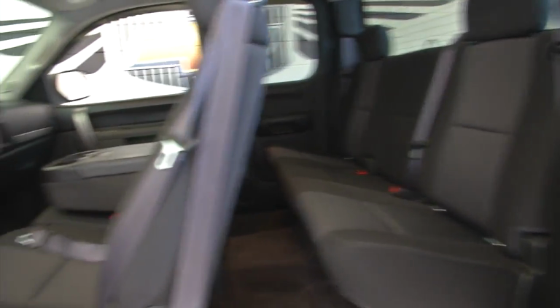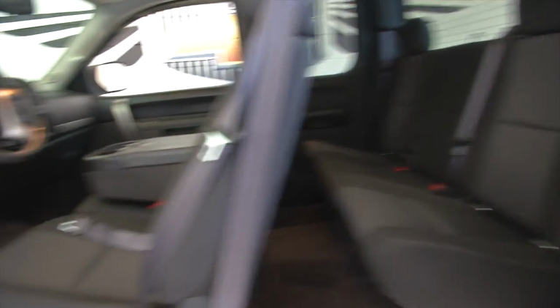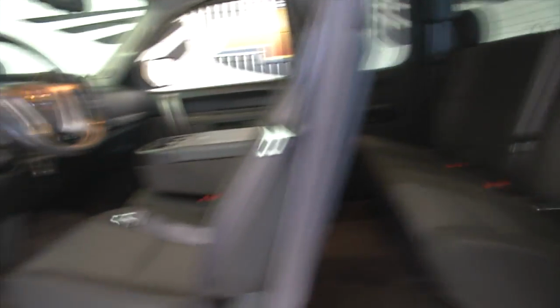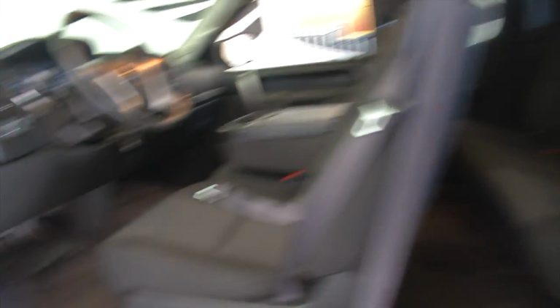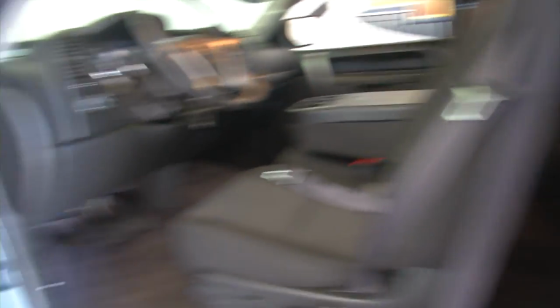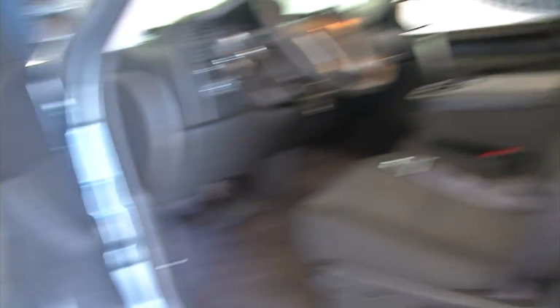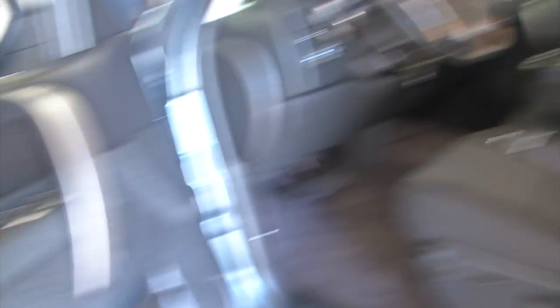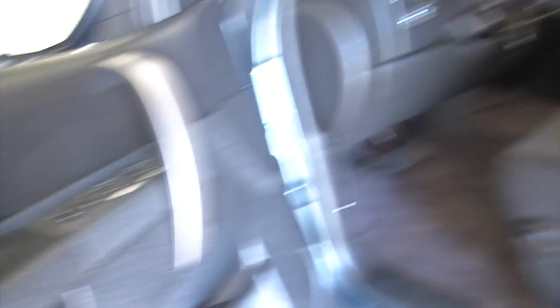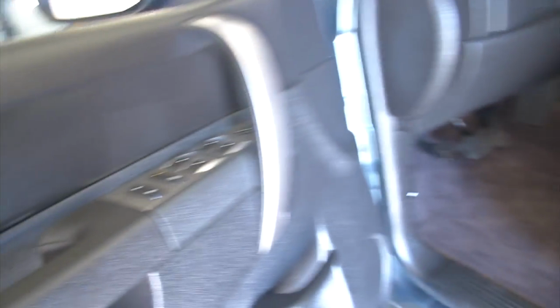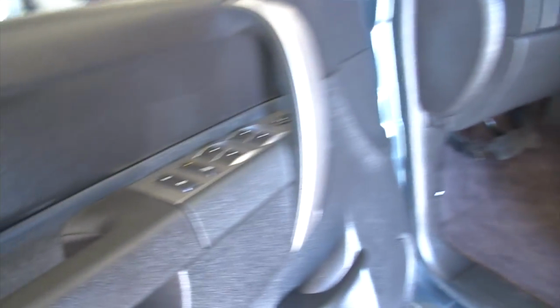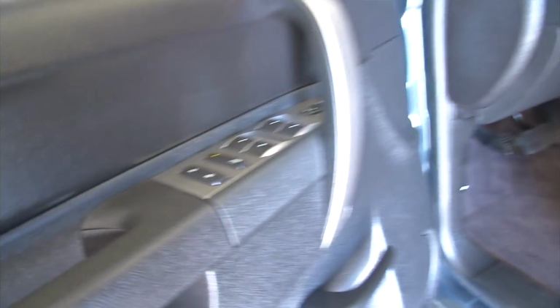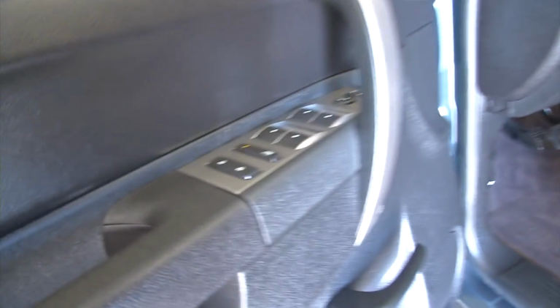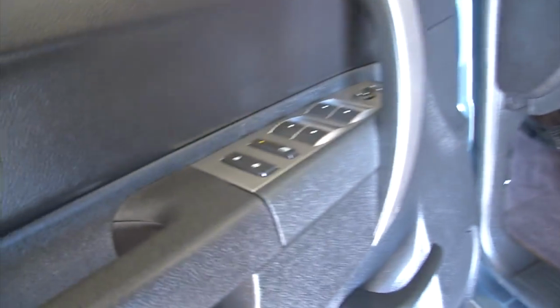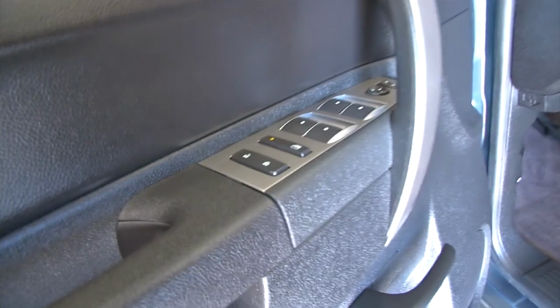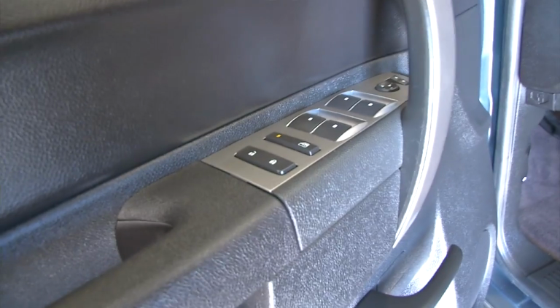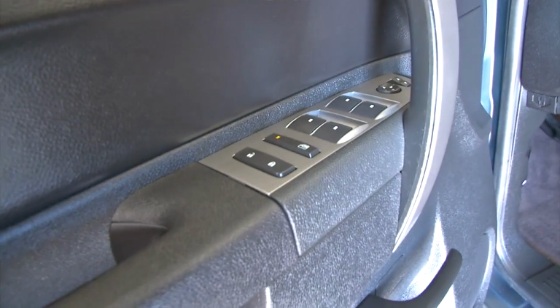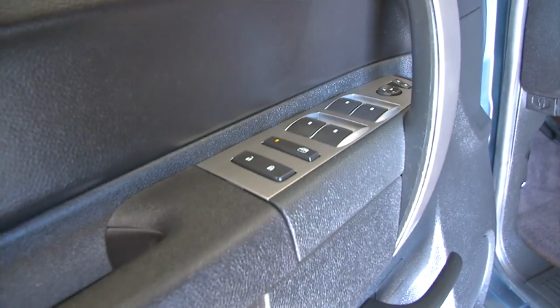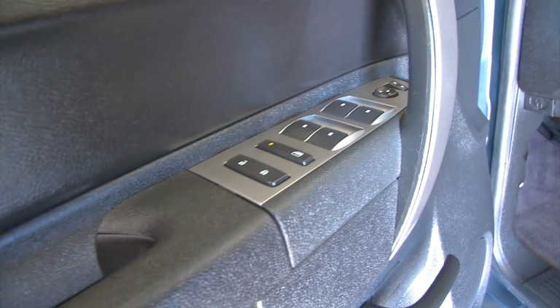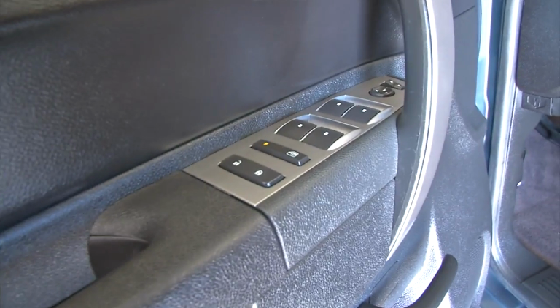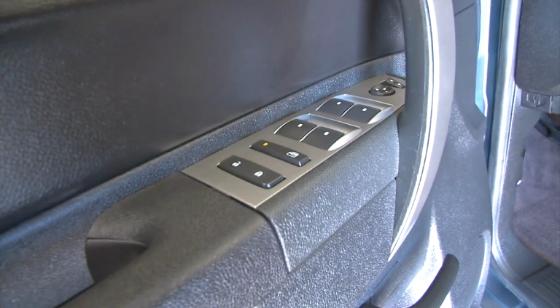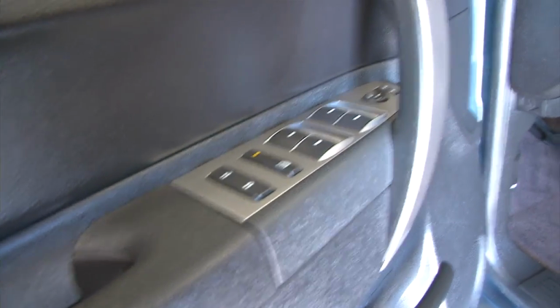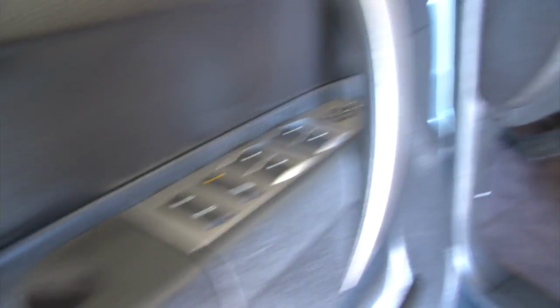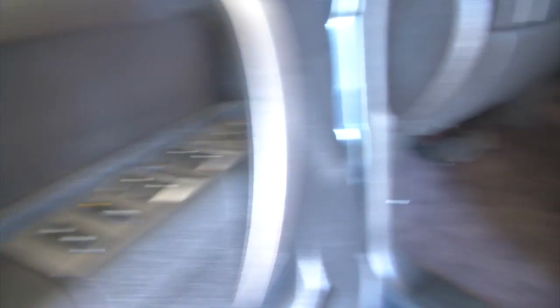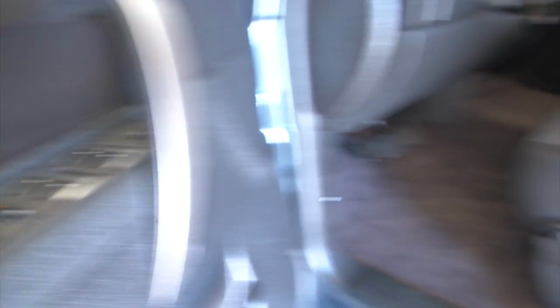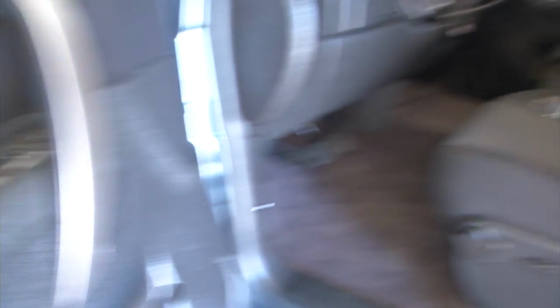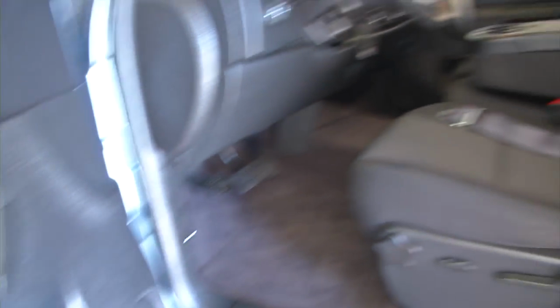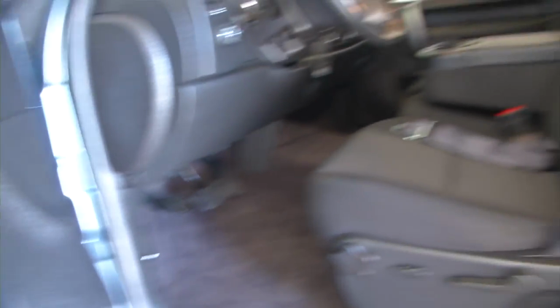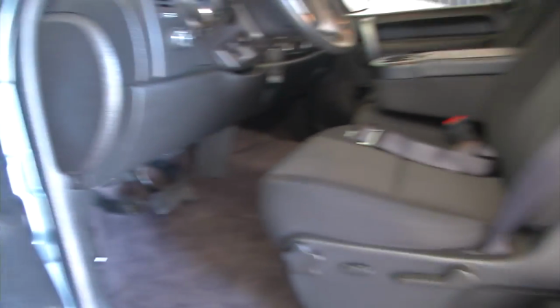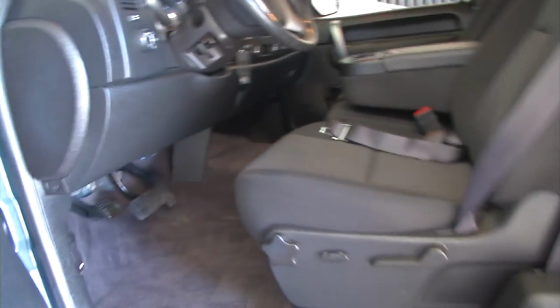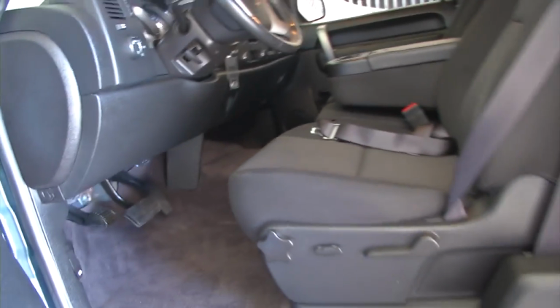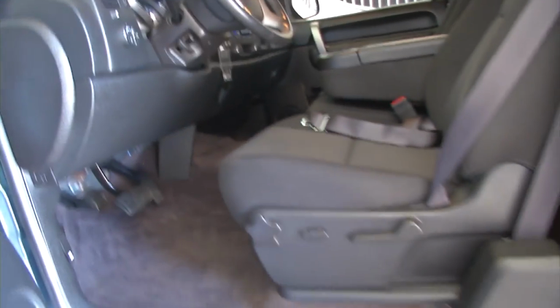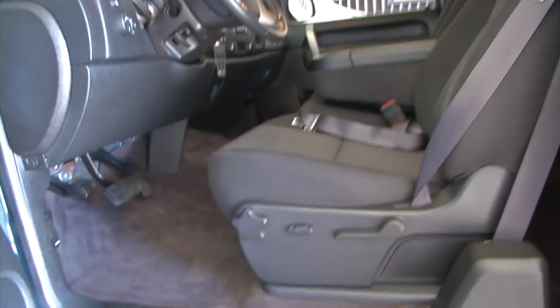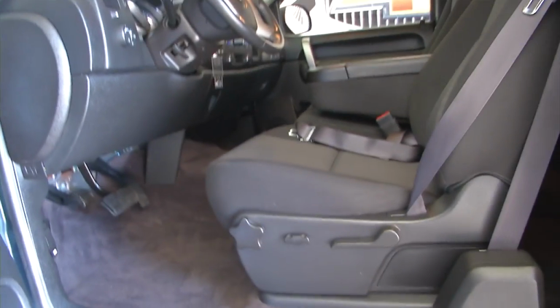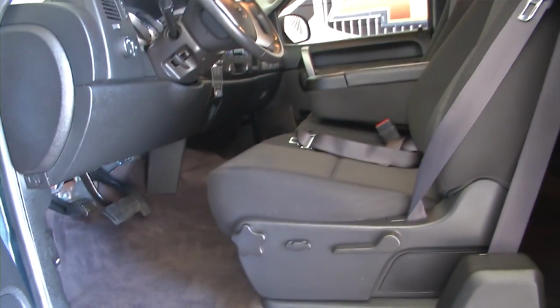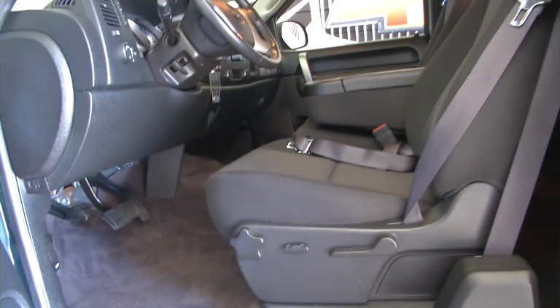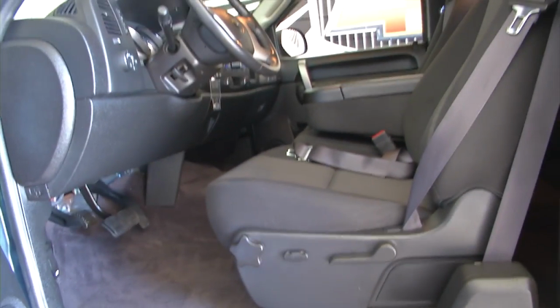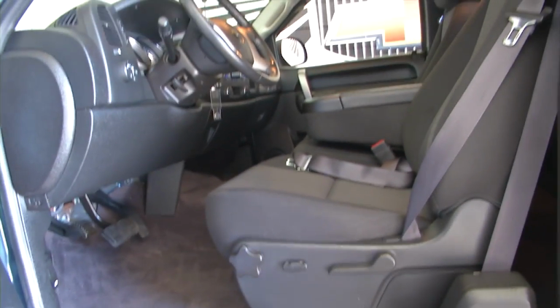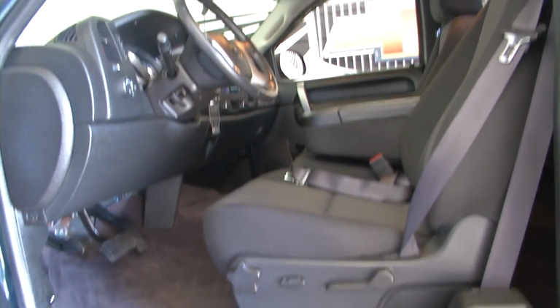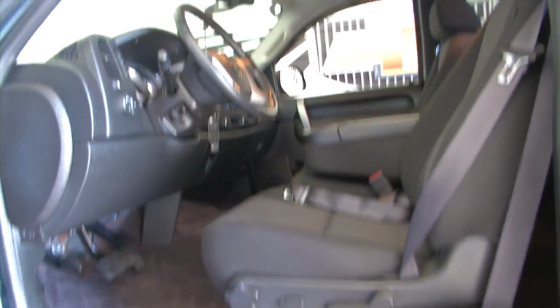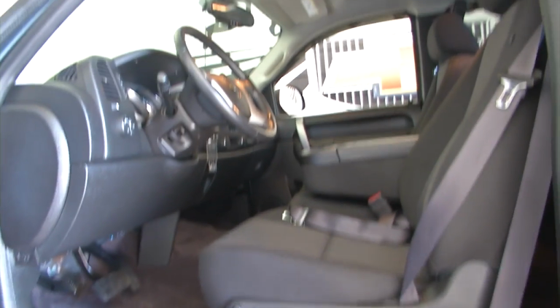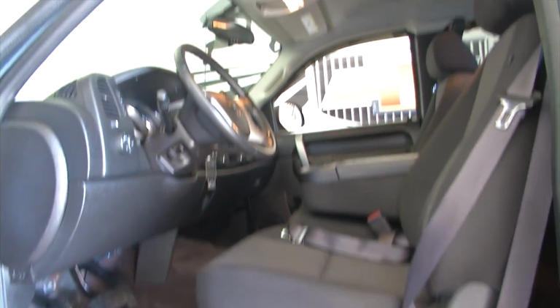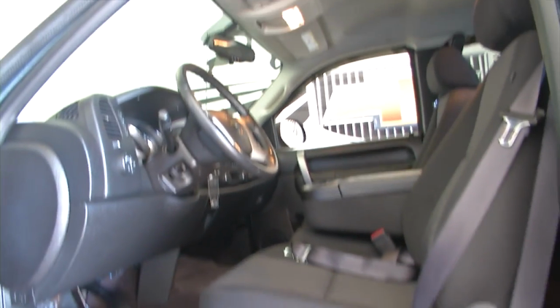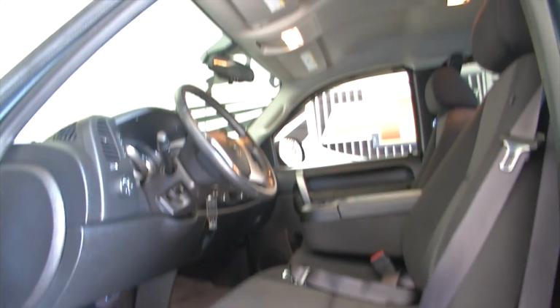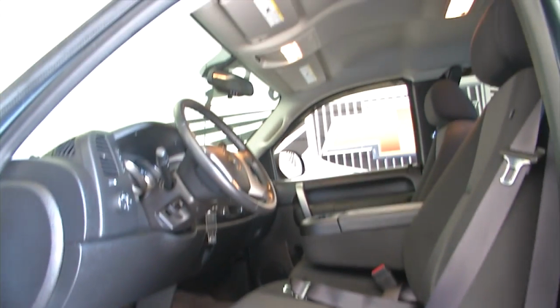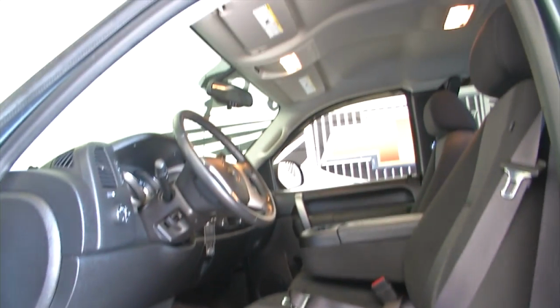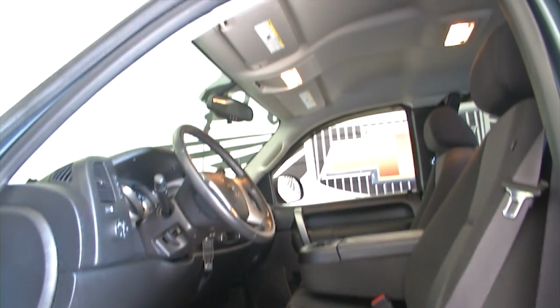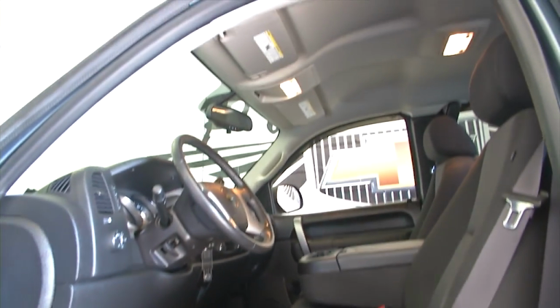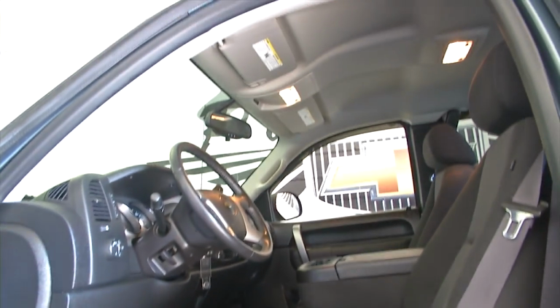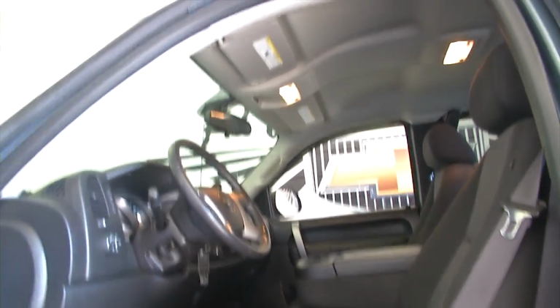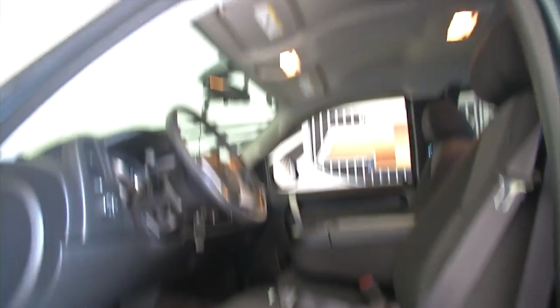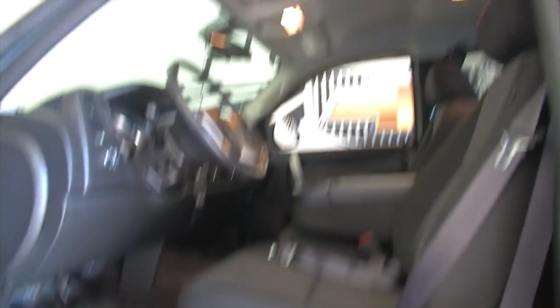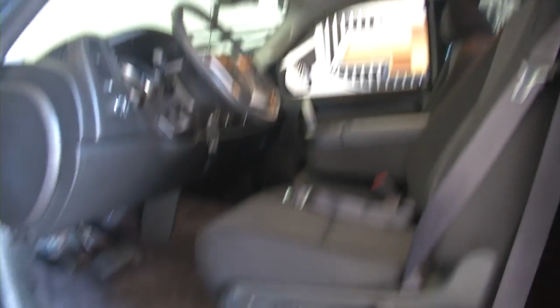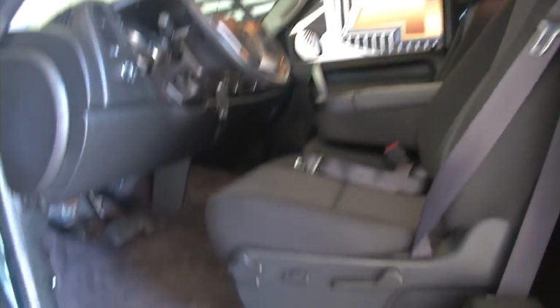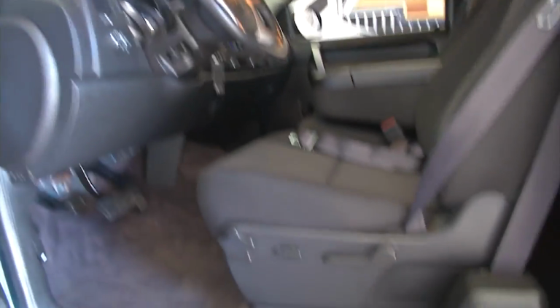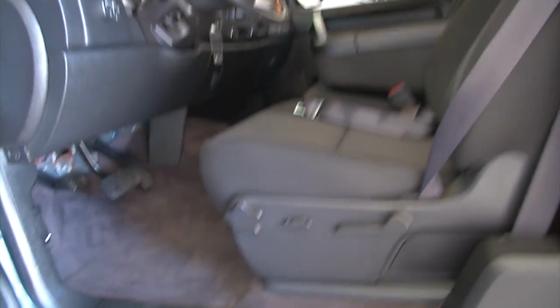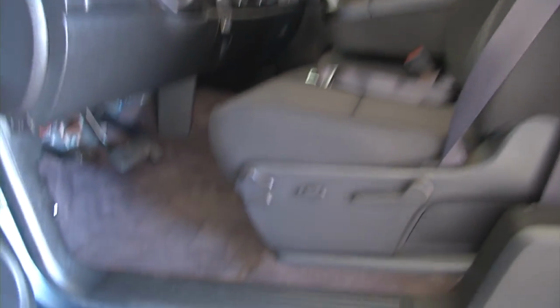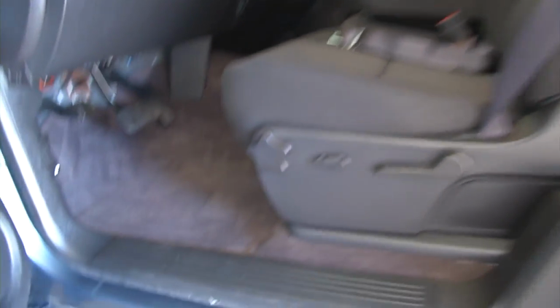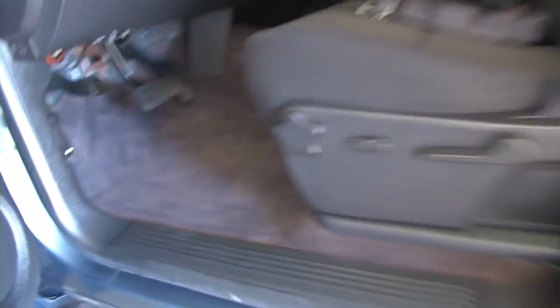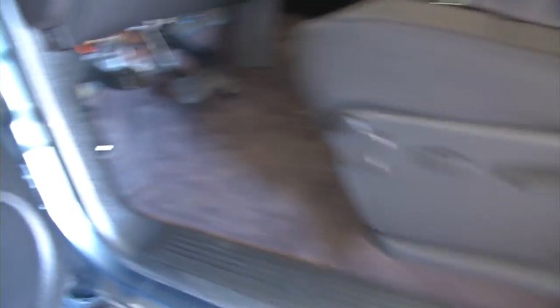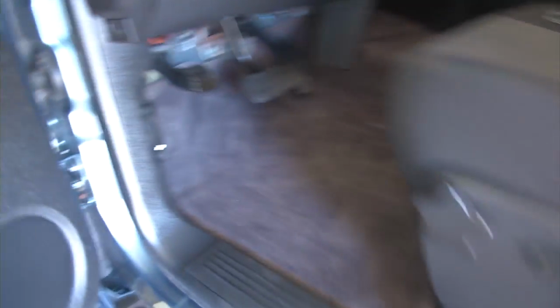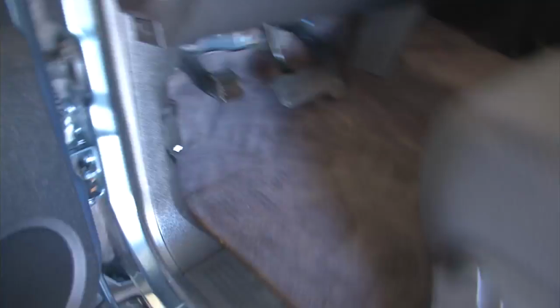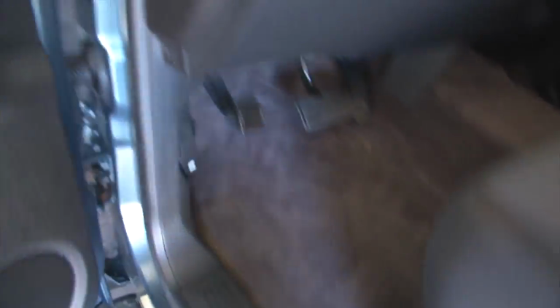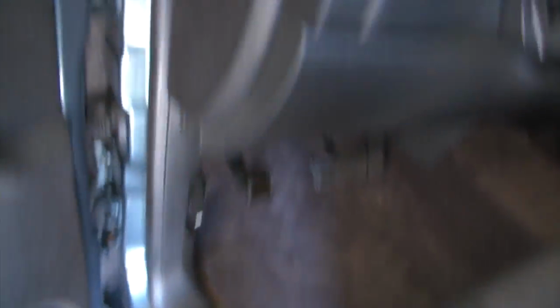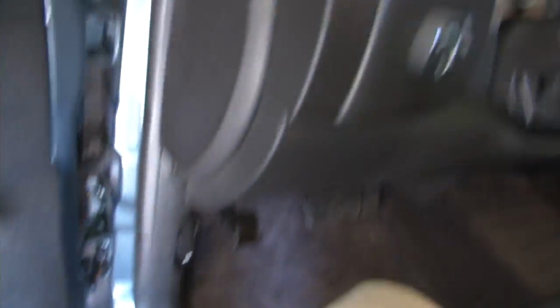Black cloth interior, power windows, power locks, power mirrors, and power and manual seat adjustments. Let's hop inside and start it up.